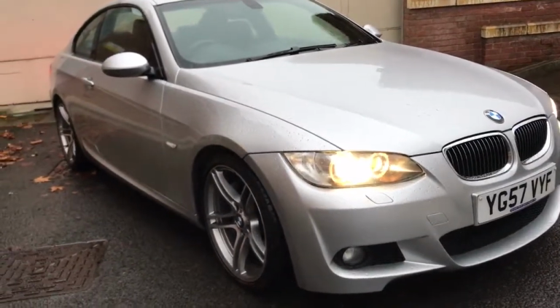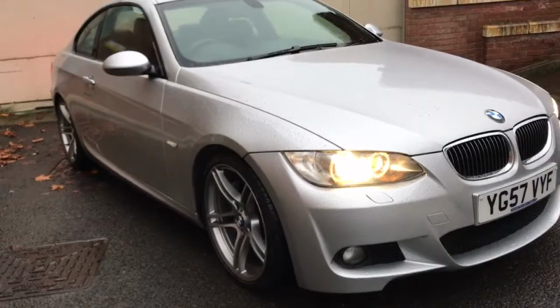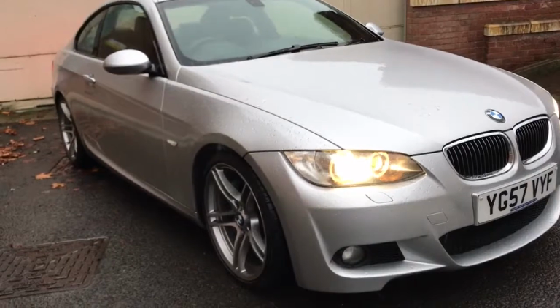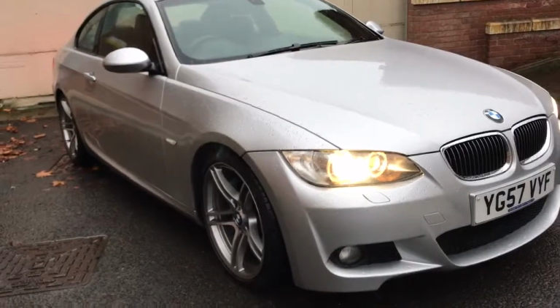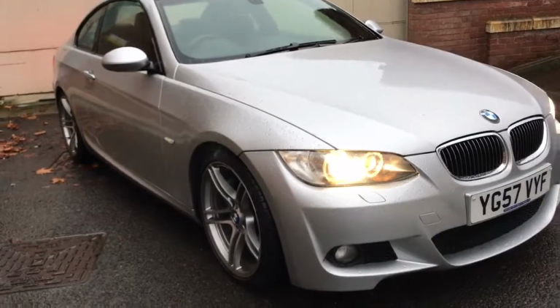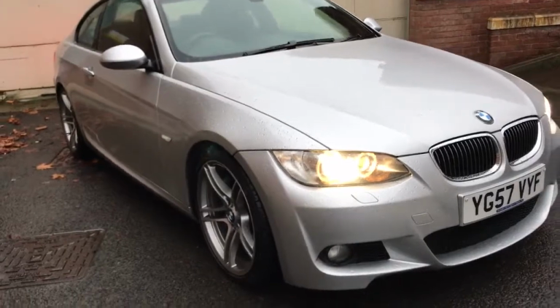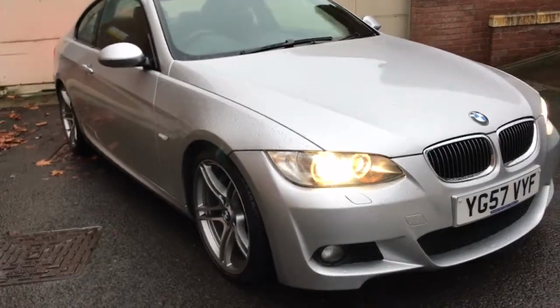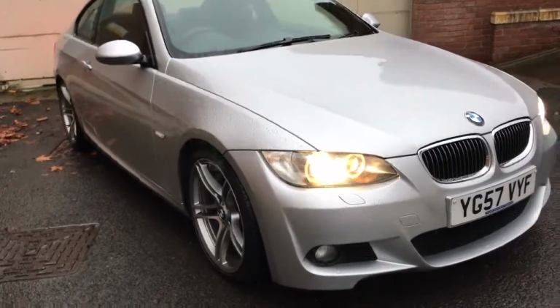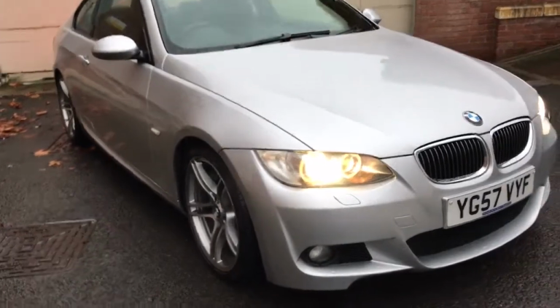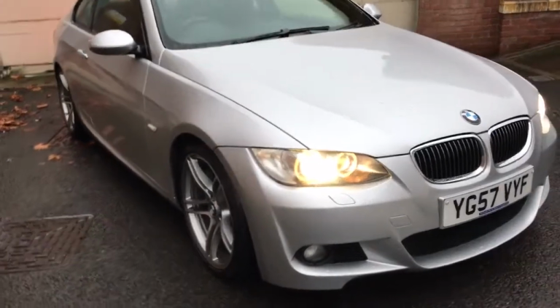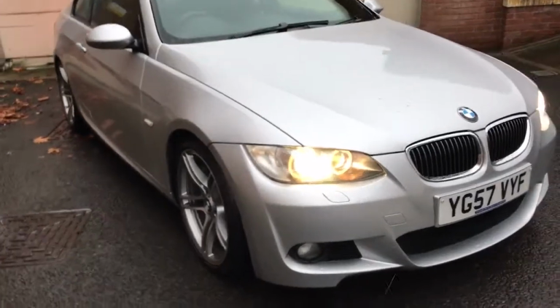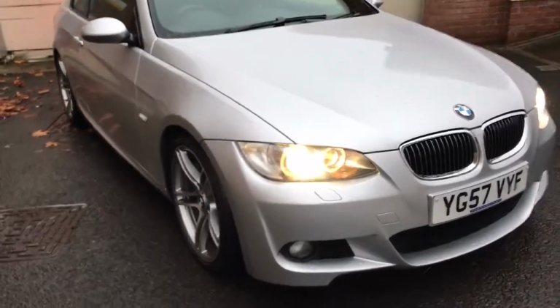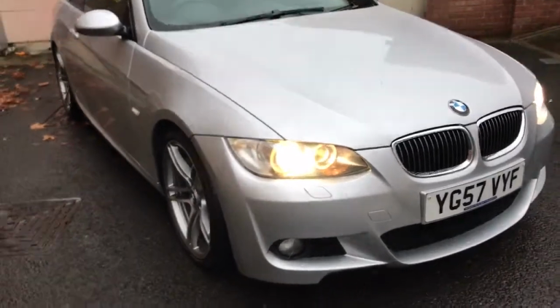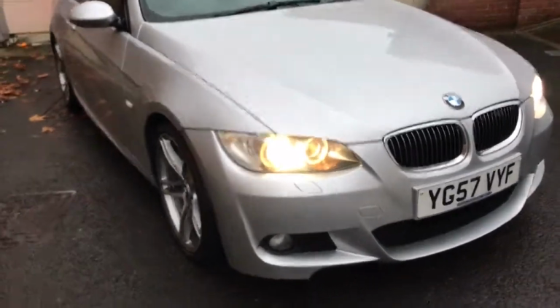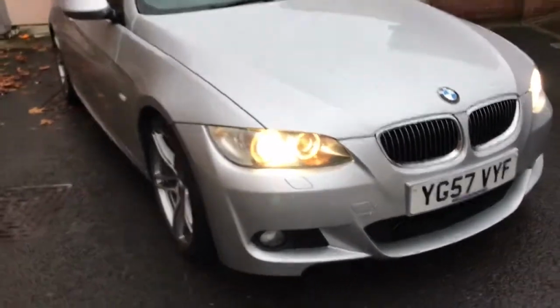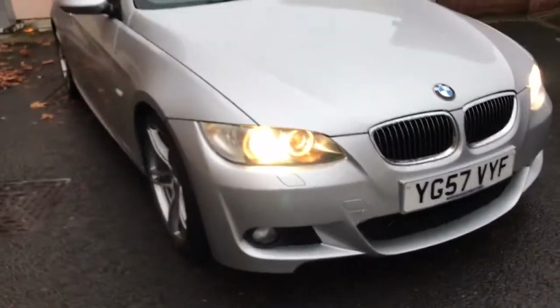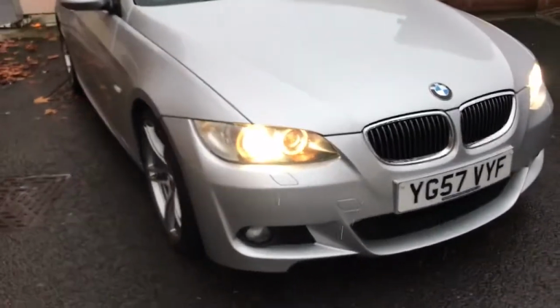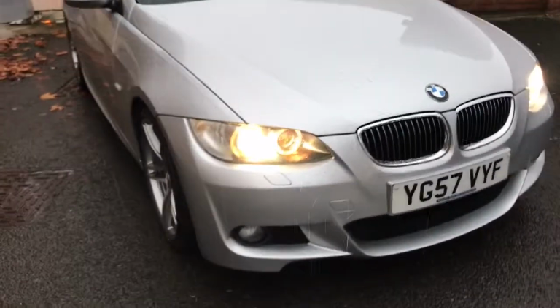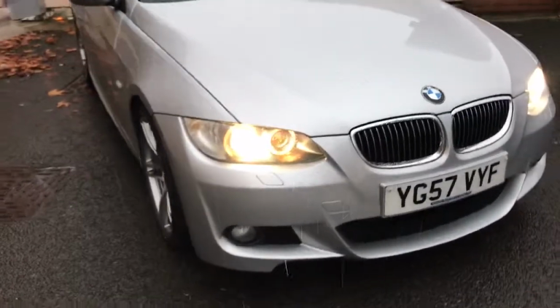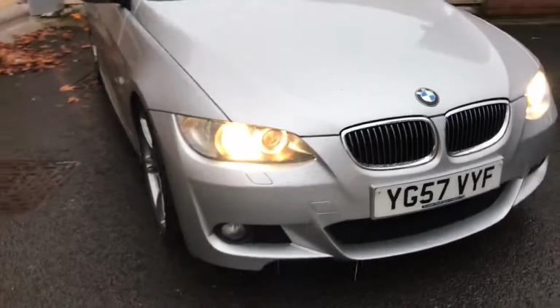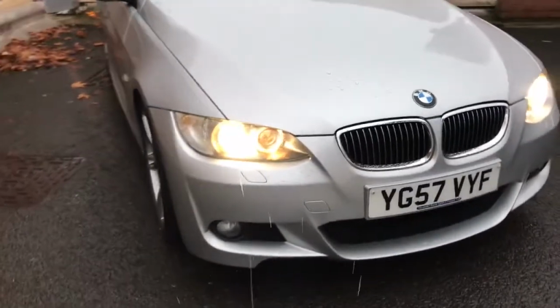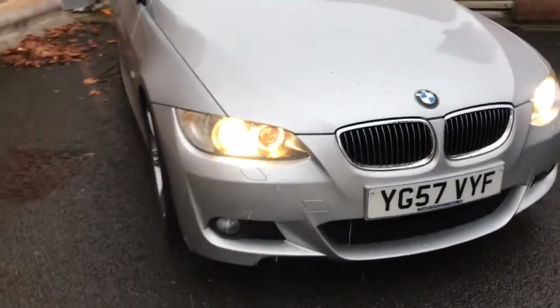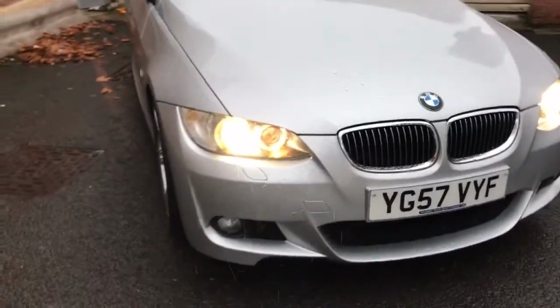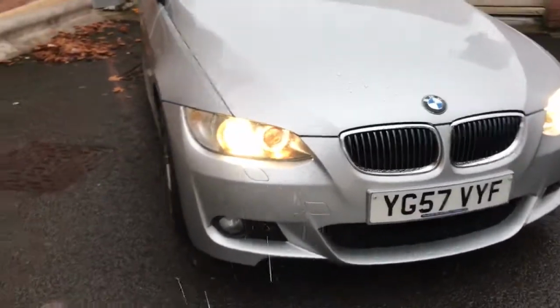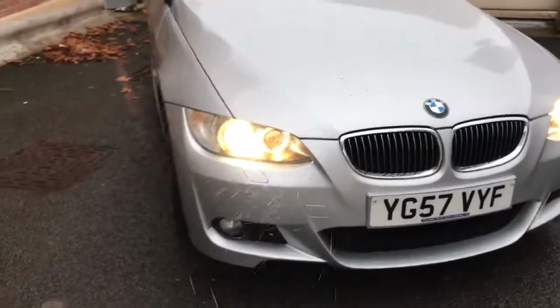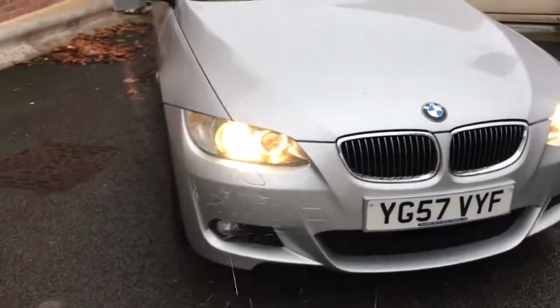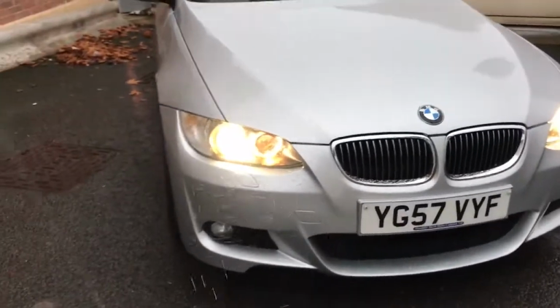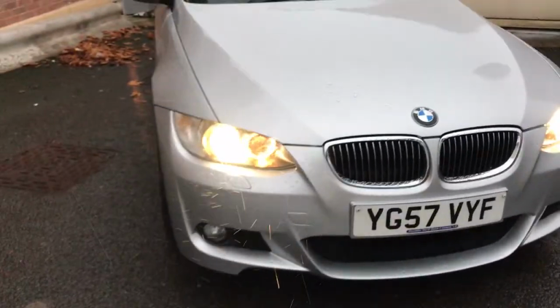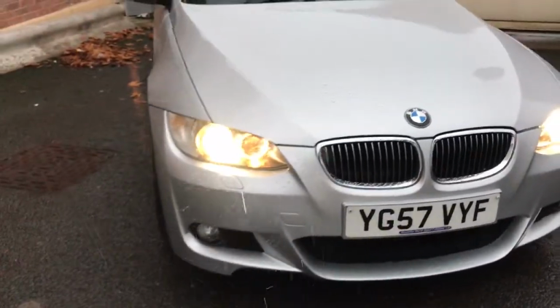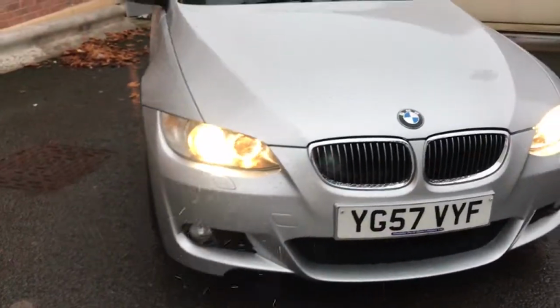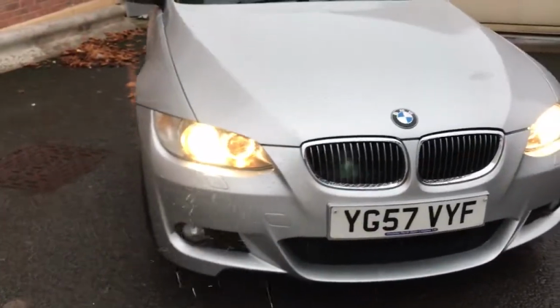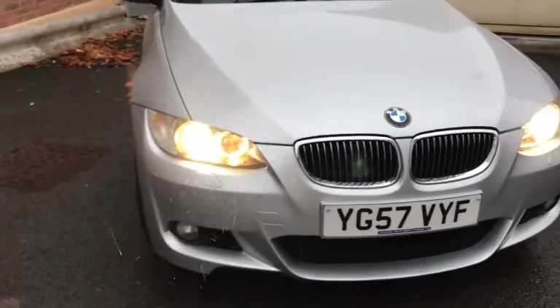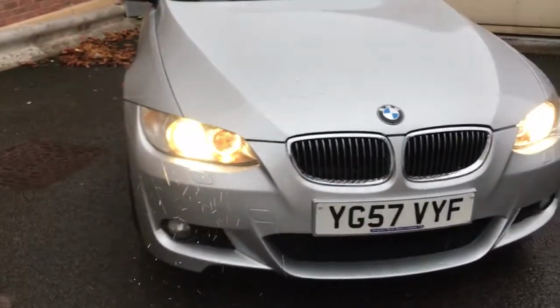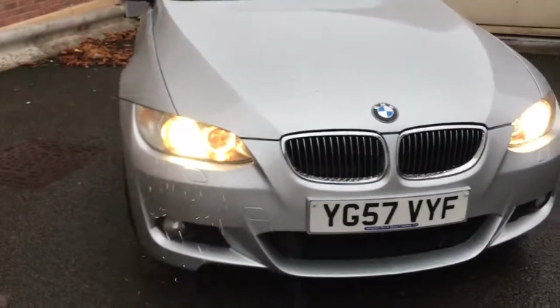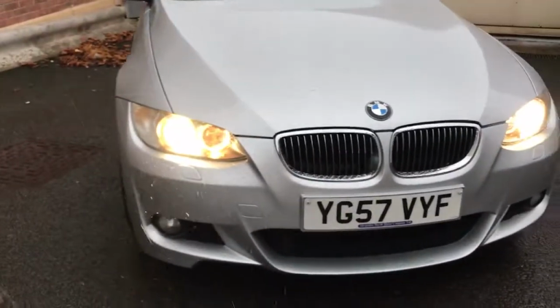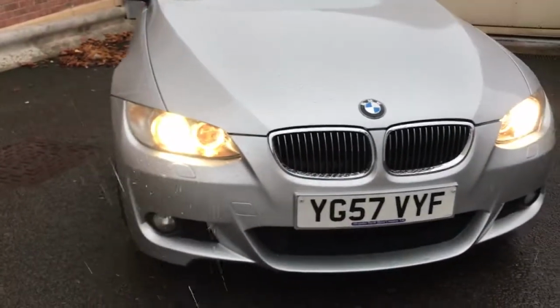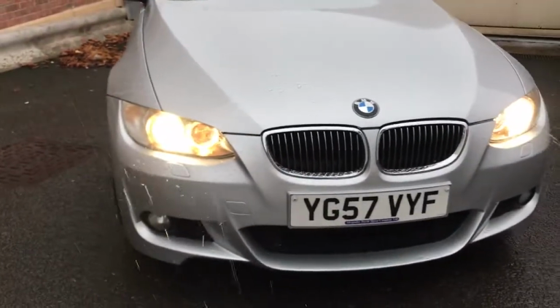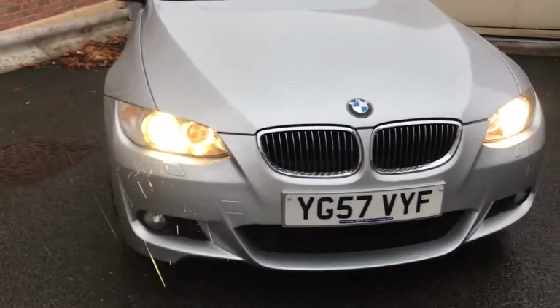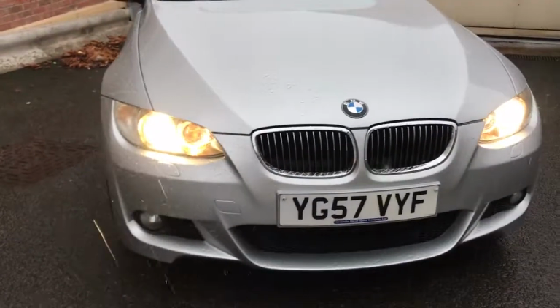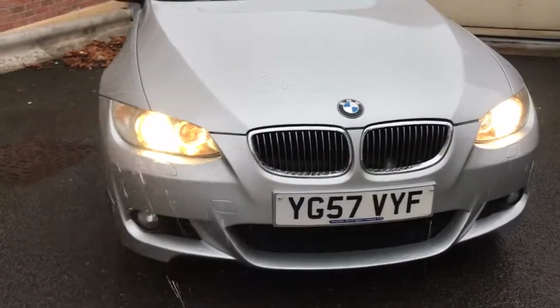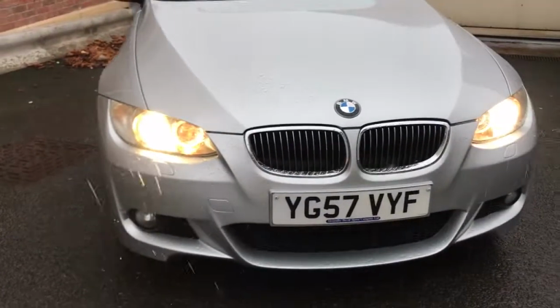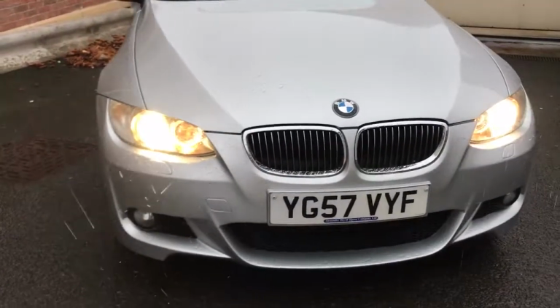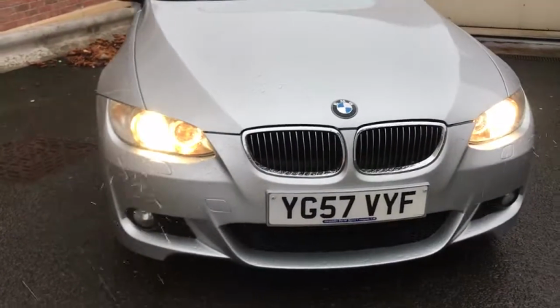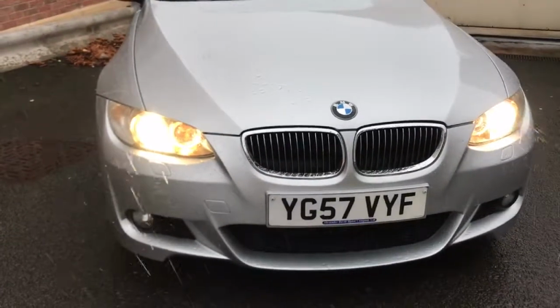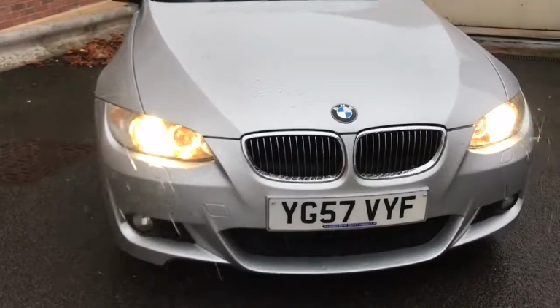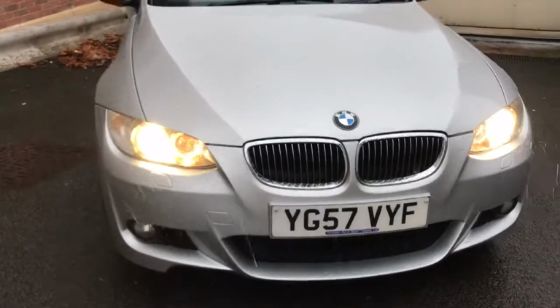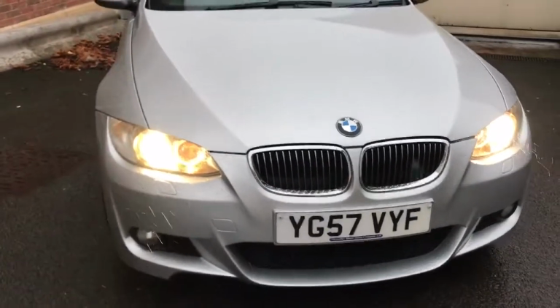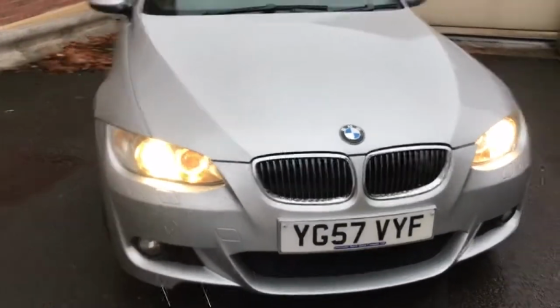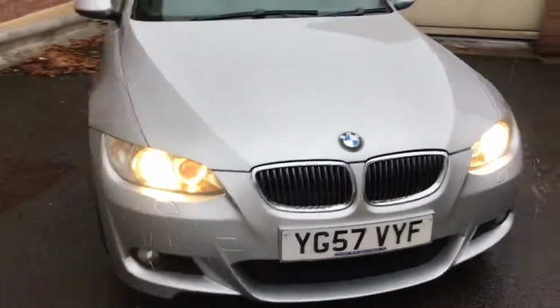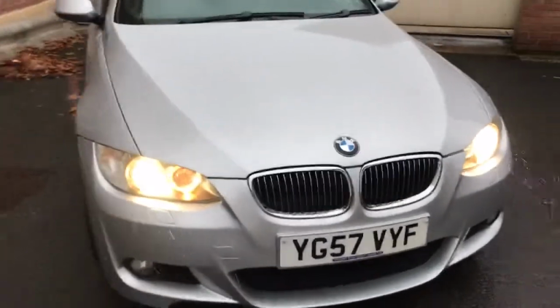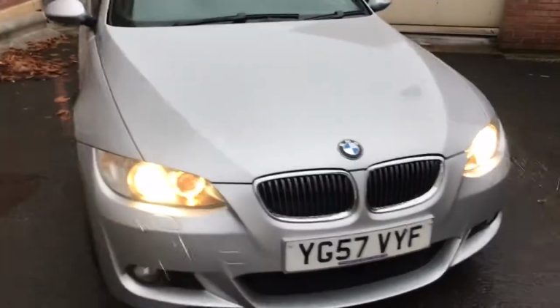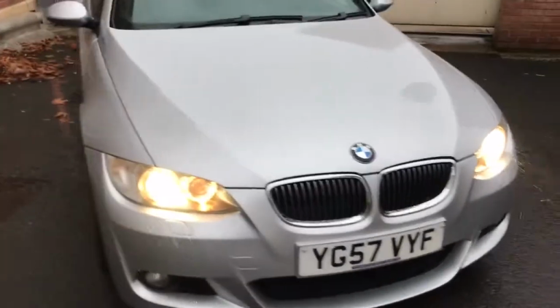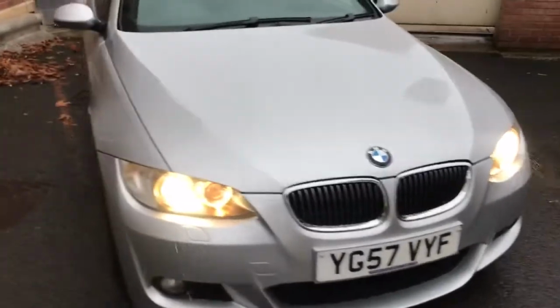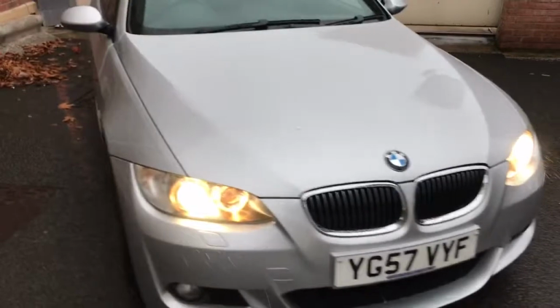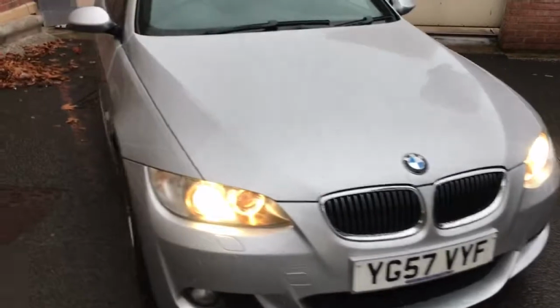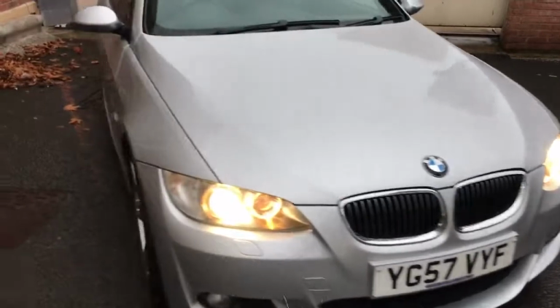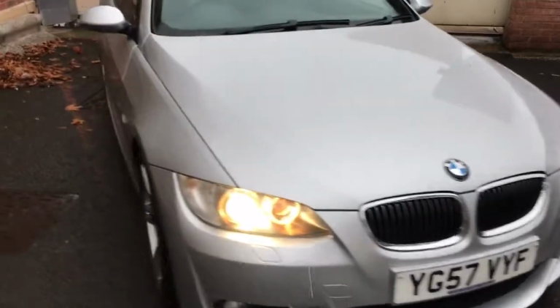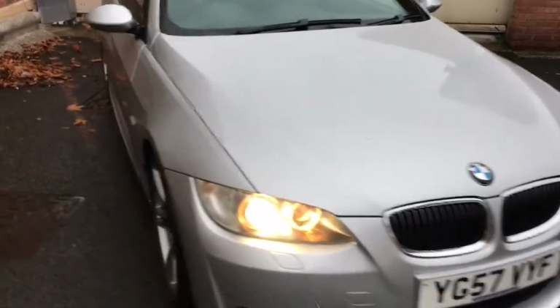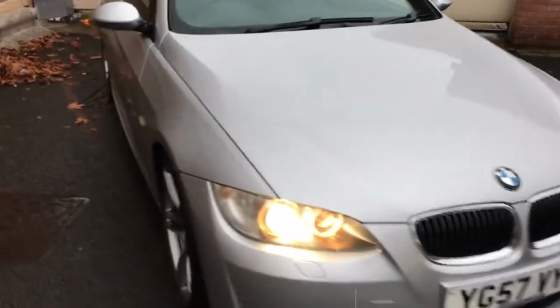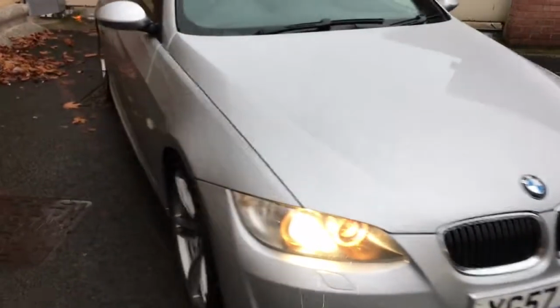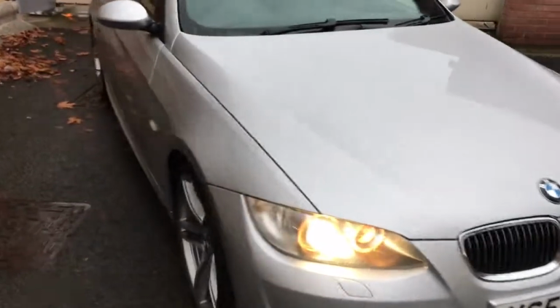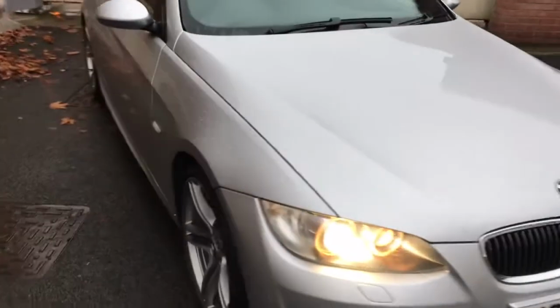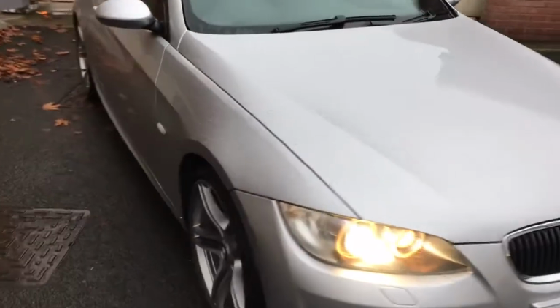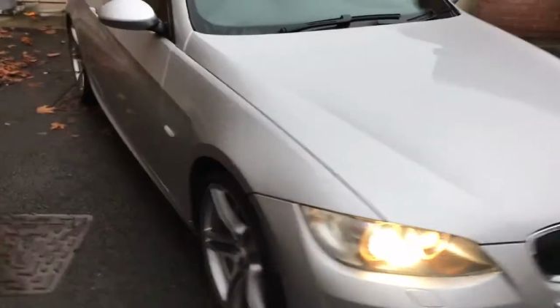It comes with a full service history and it's MOT'd till April, but I'm happy to include a new one for the new keeper. I'll just show you inside the car in just a sec.